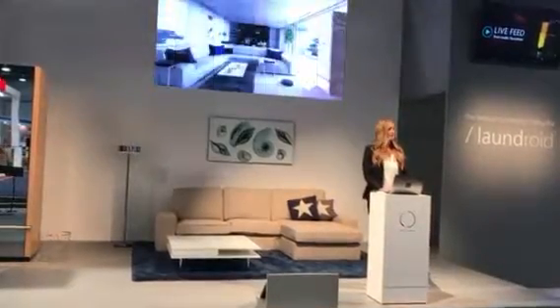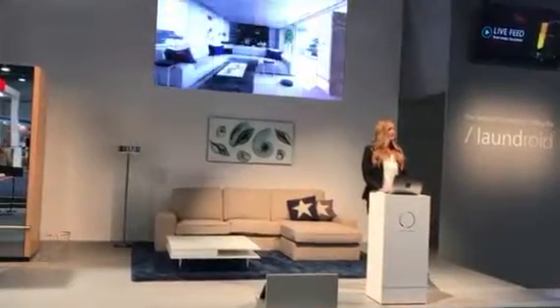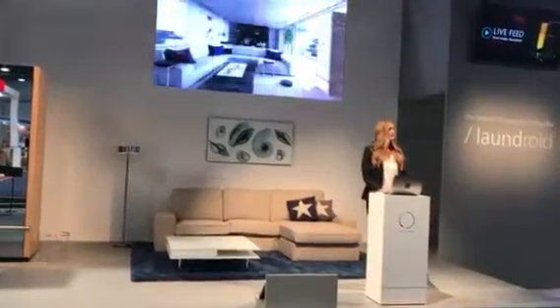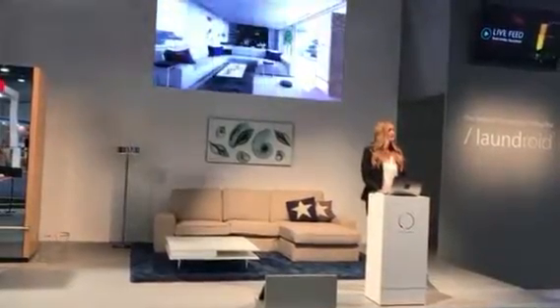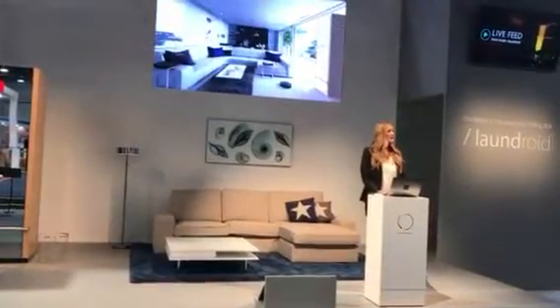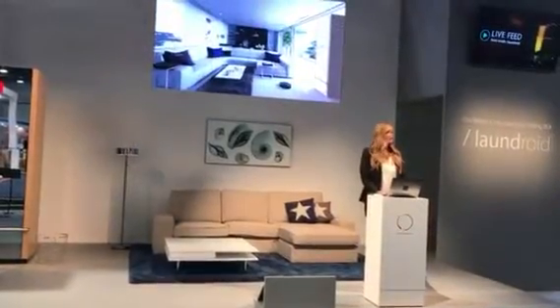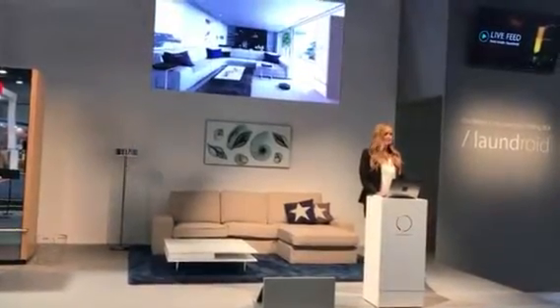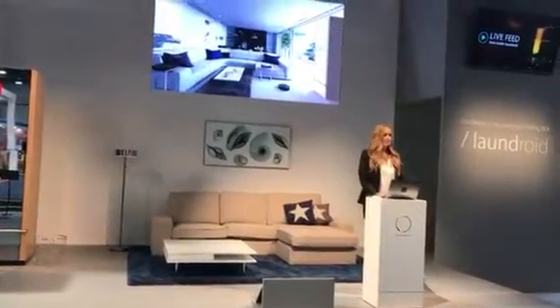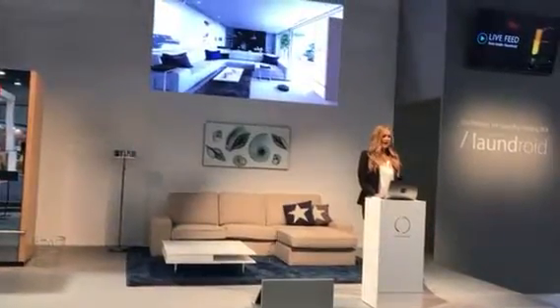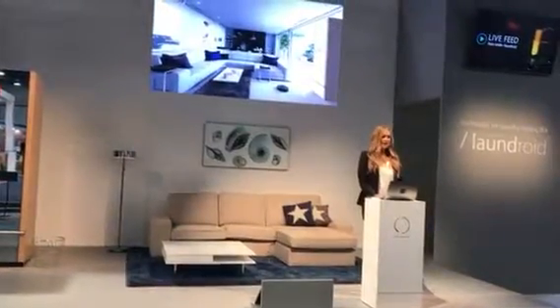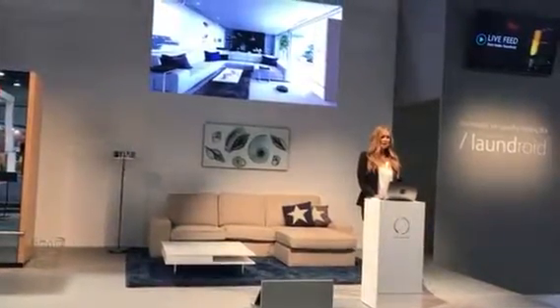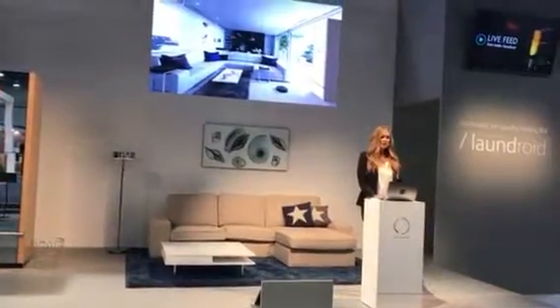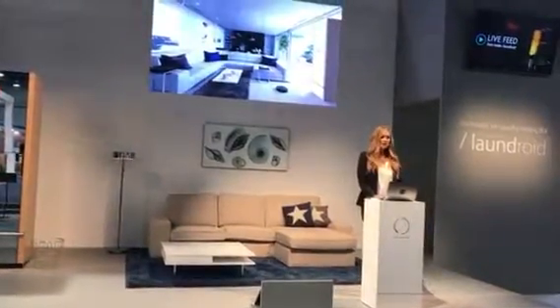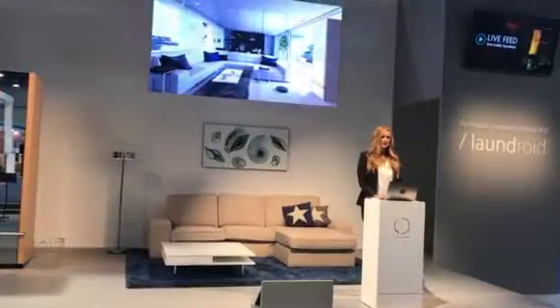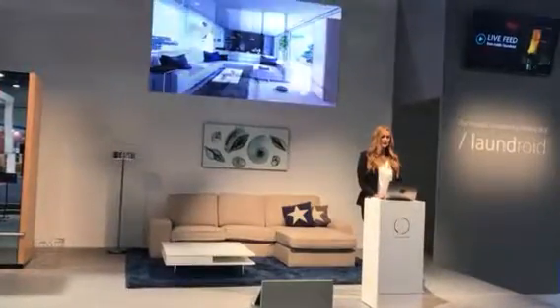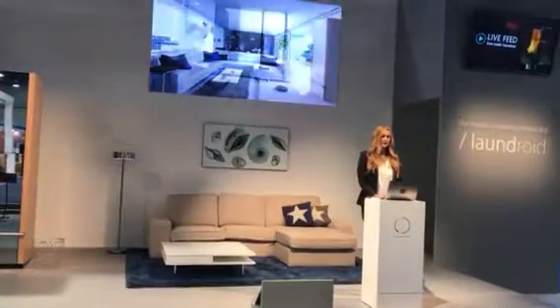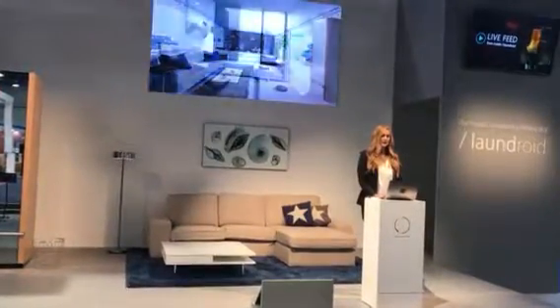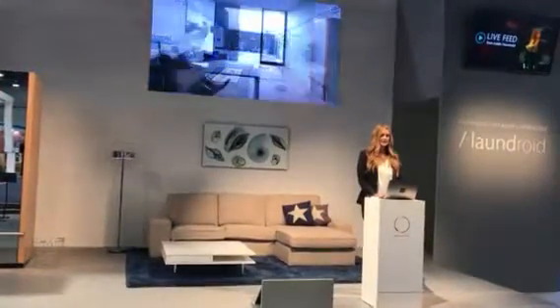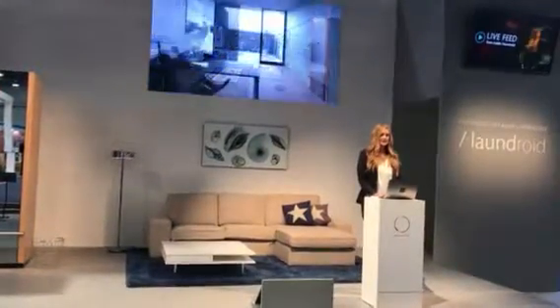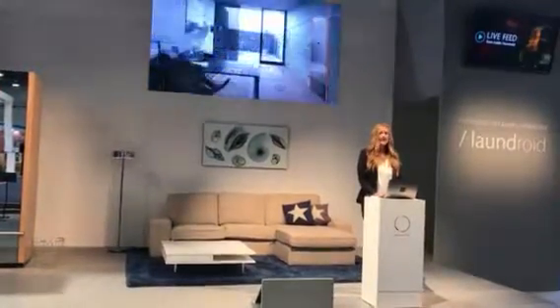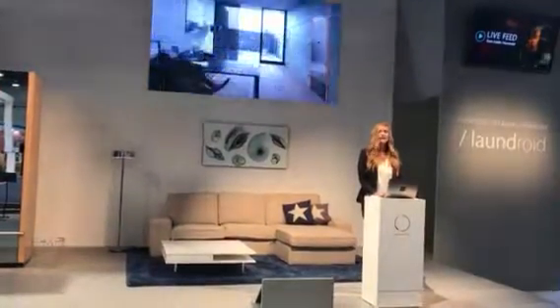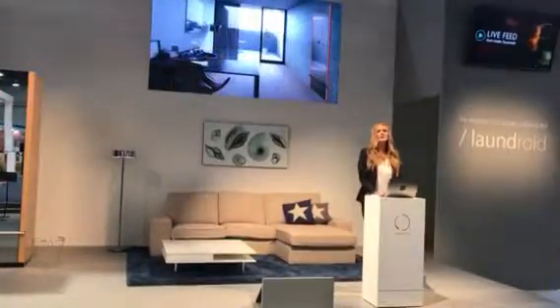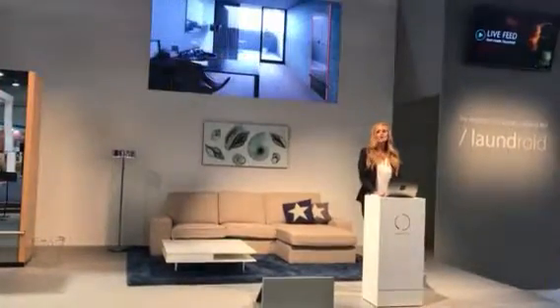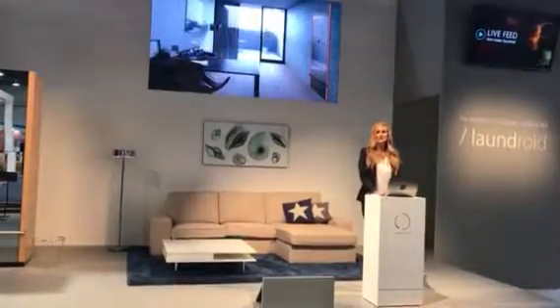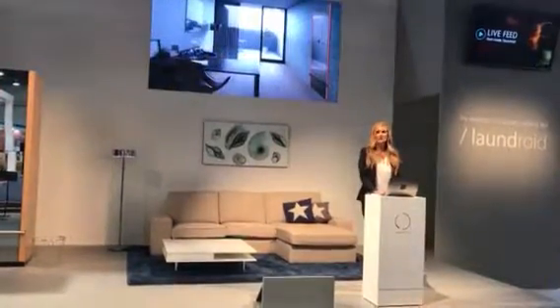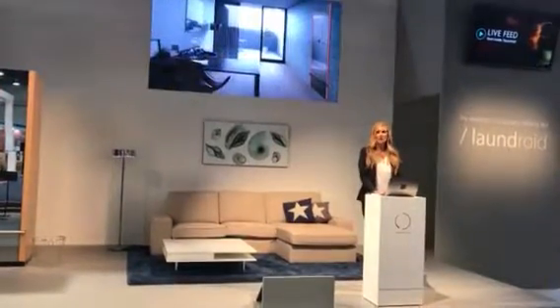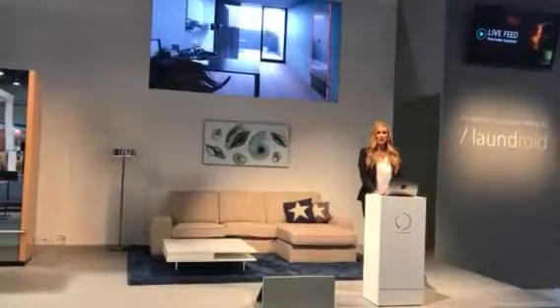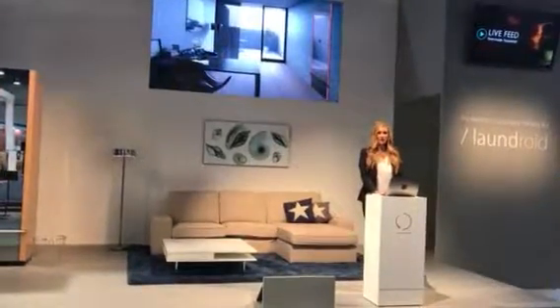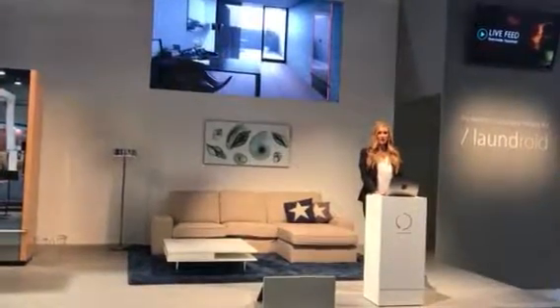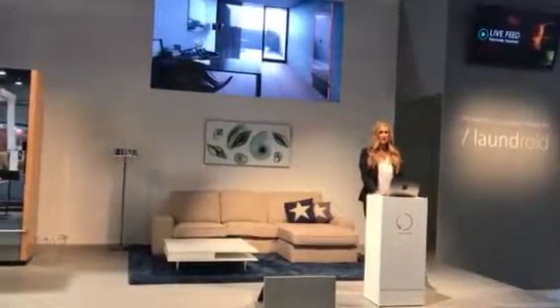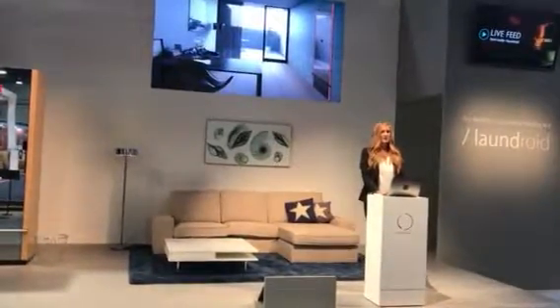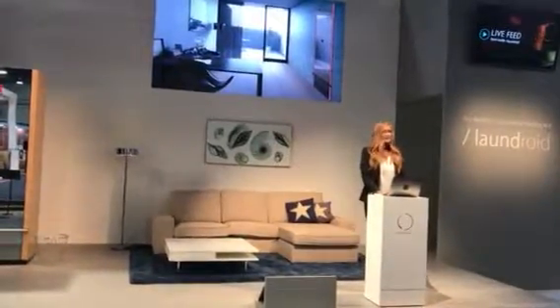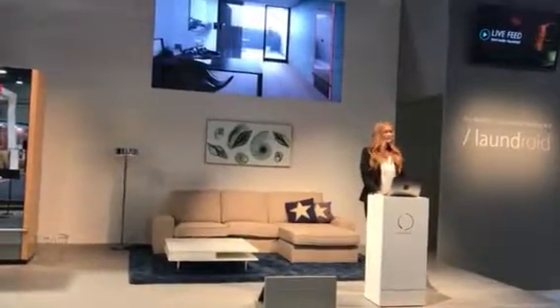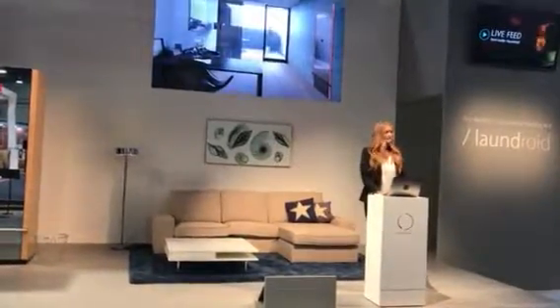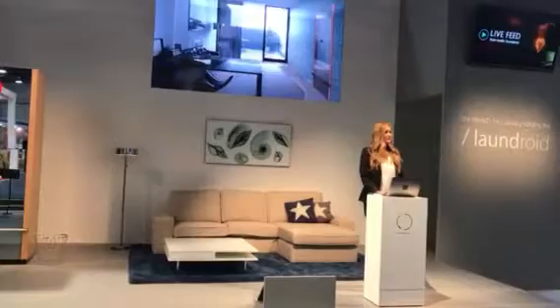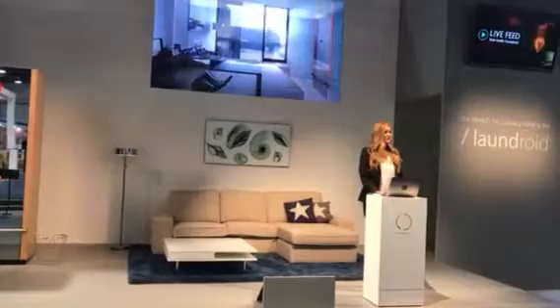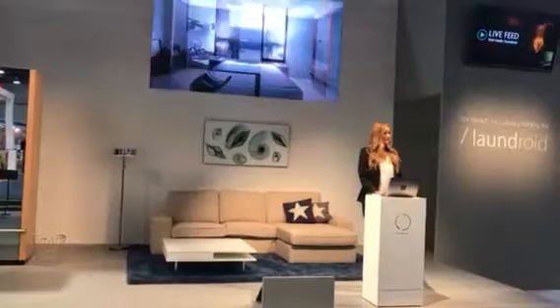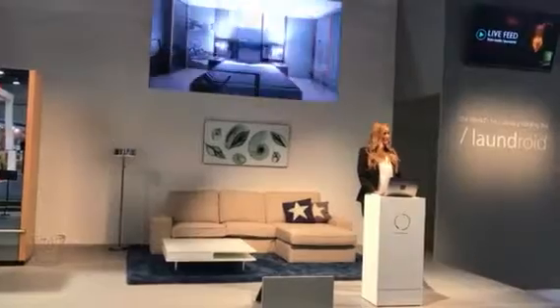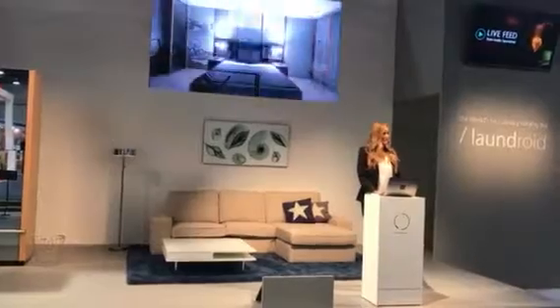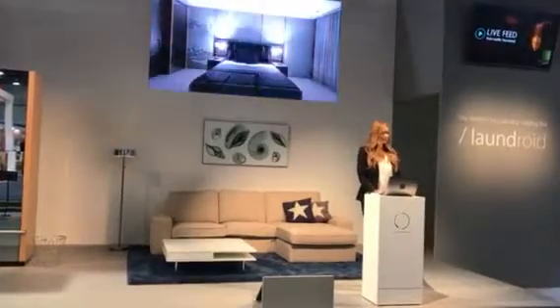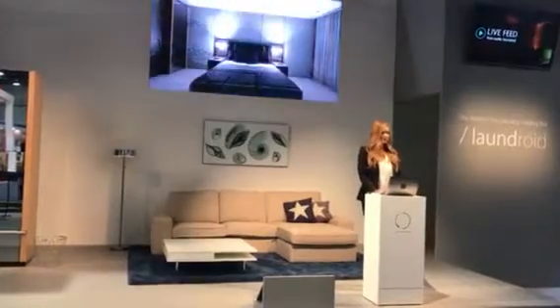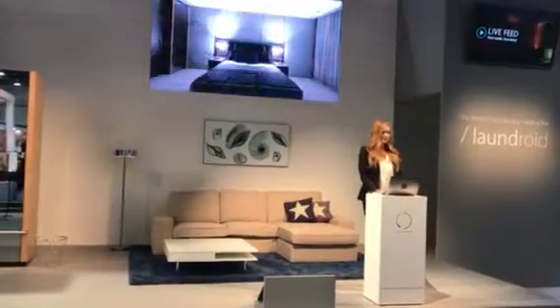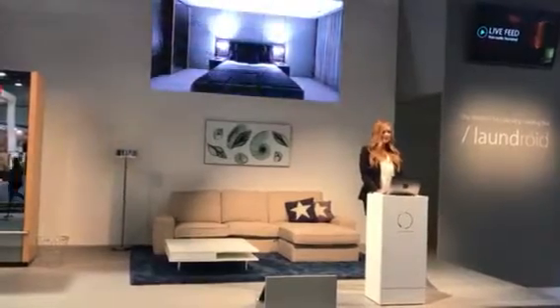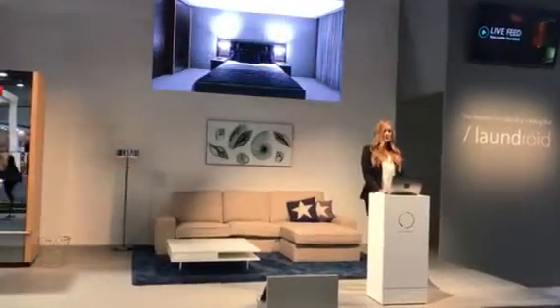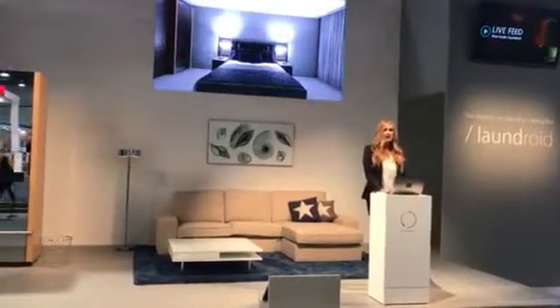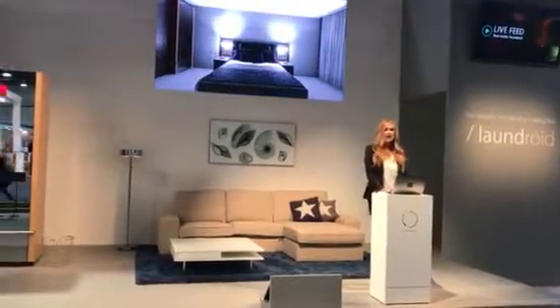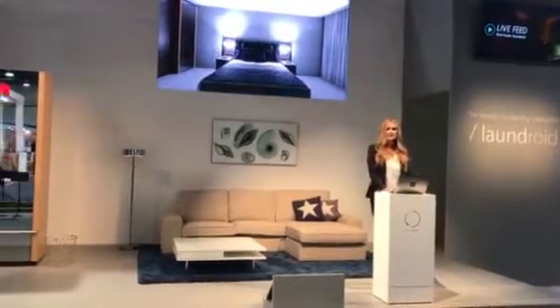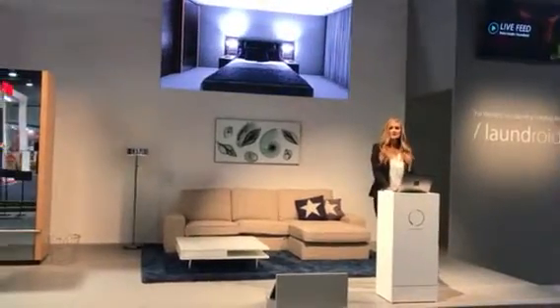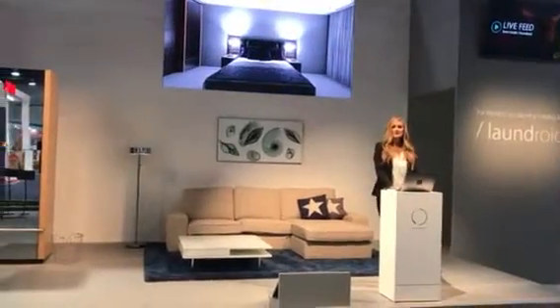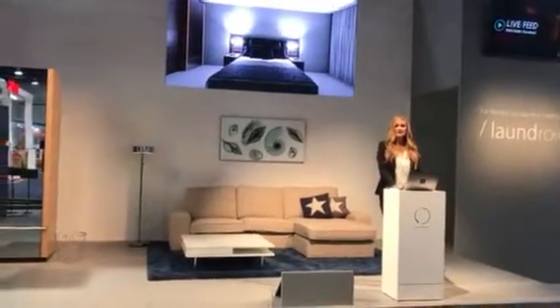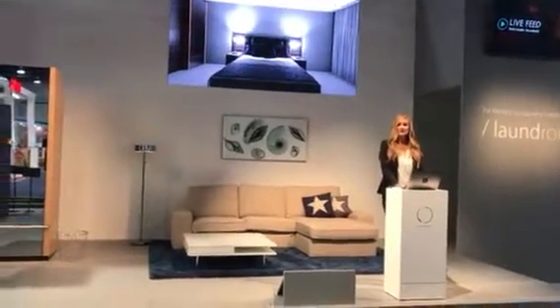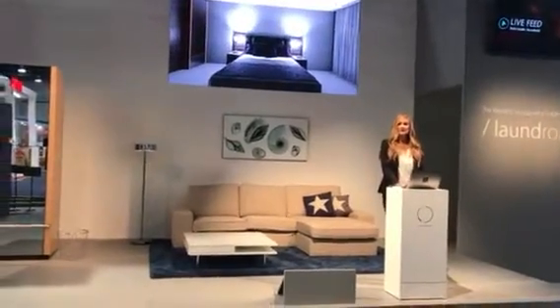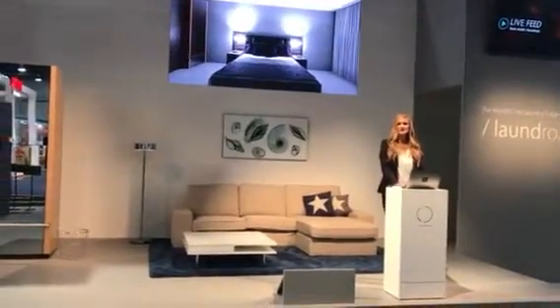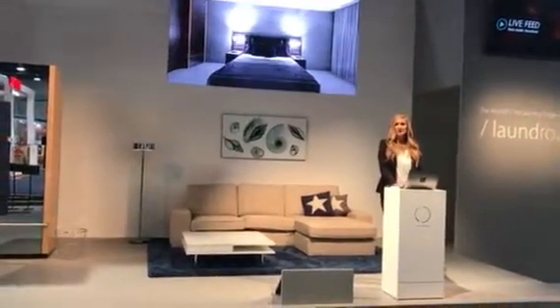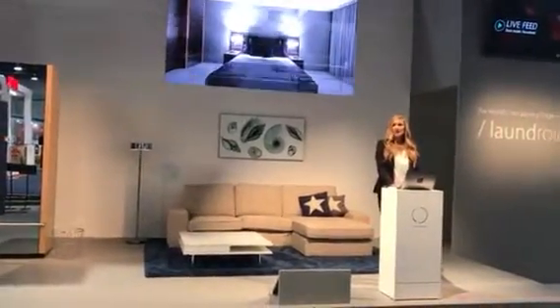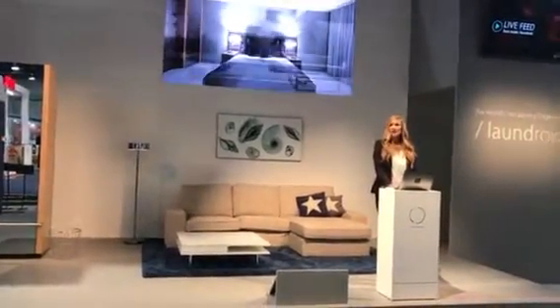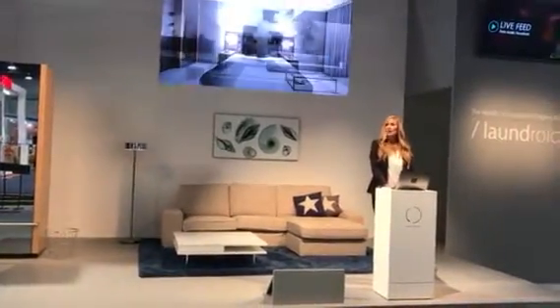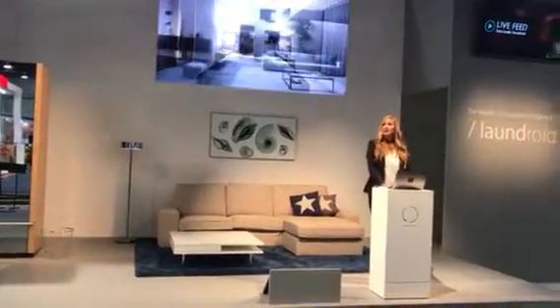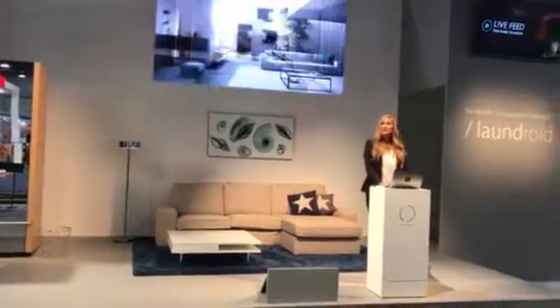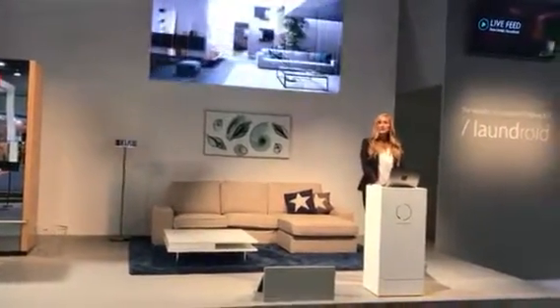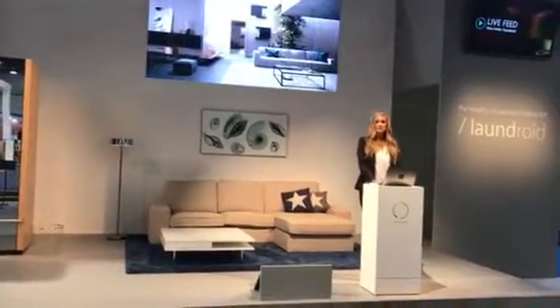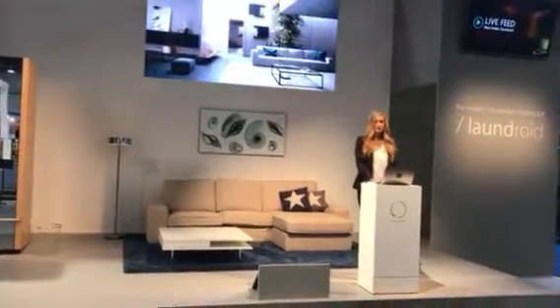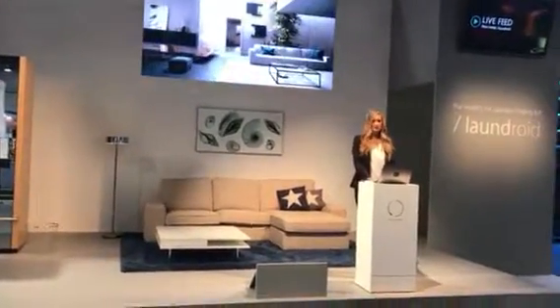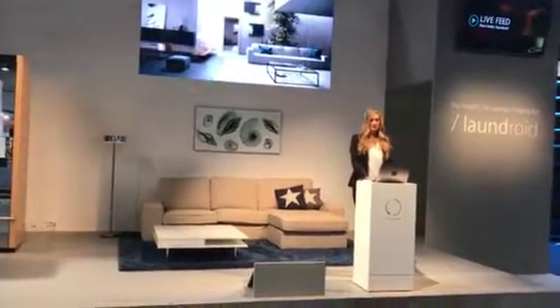Laundroid would match perfectly to any part of the home such as the living room, office space, or even your bedroom.